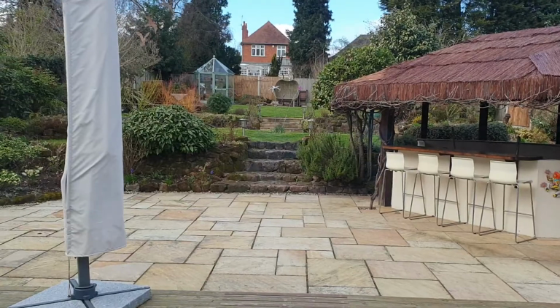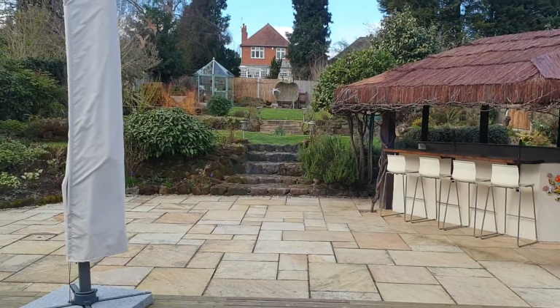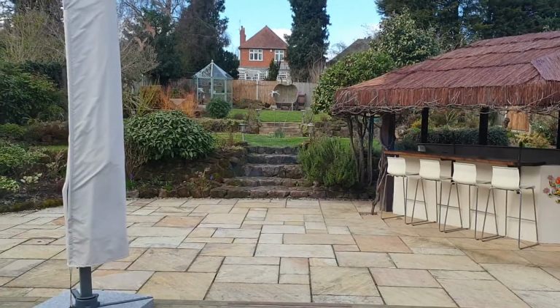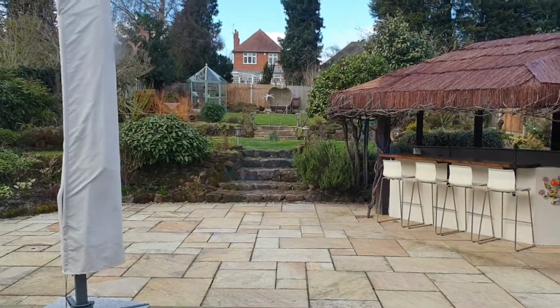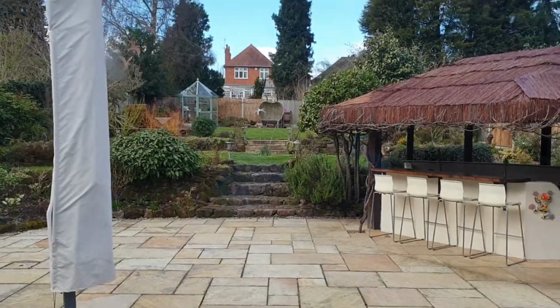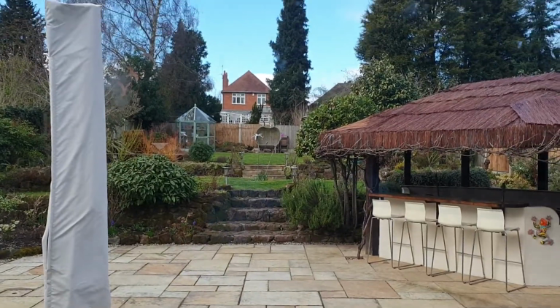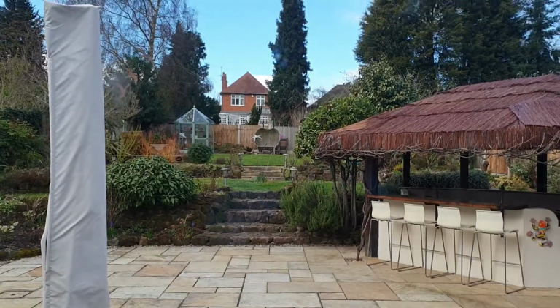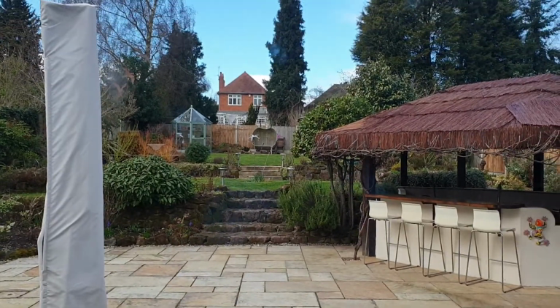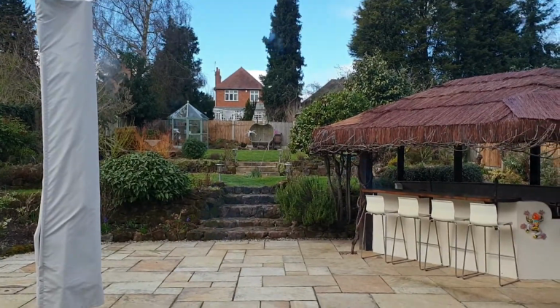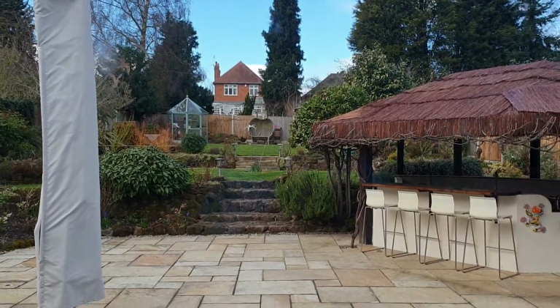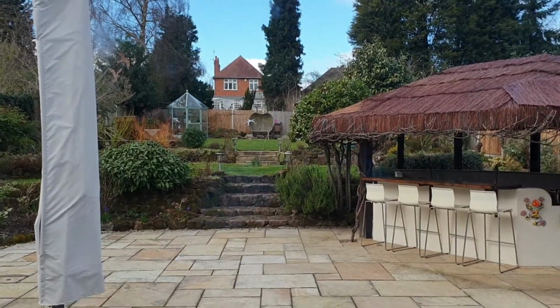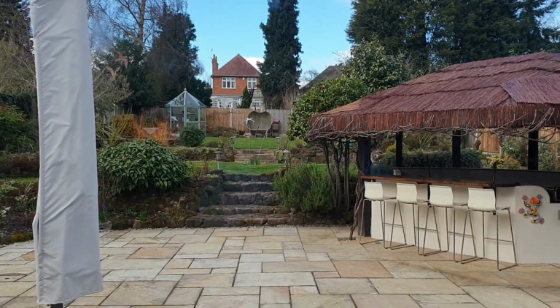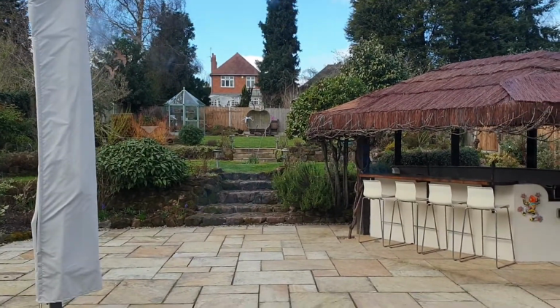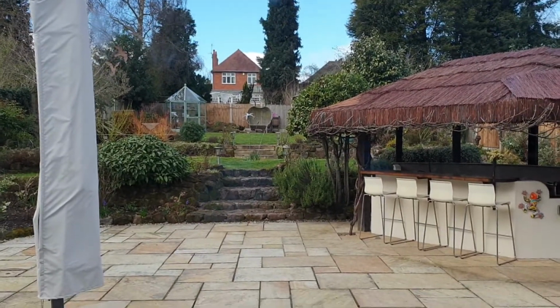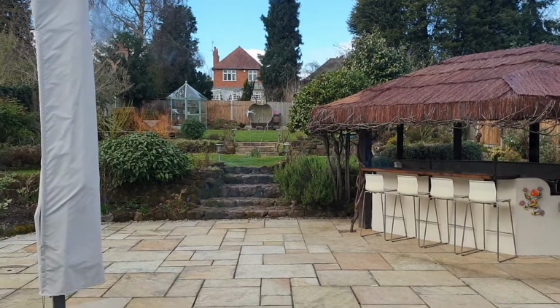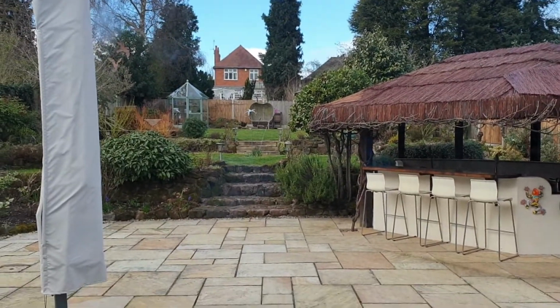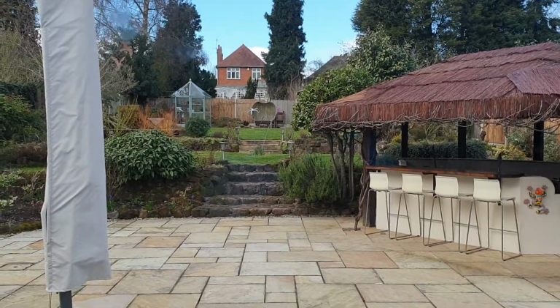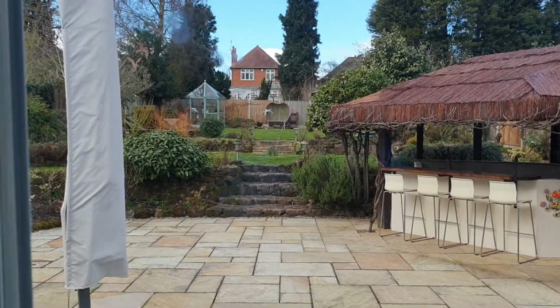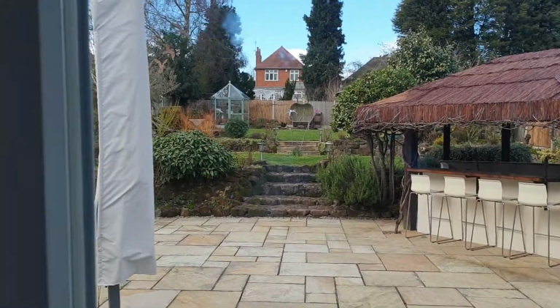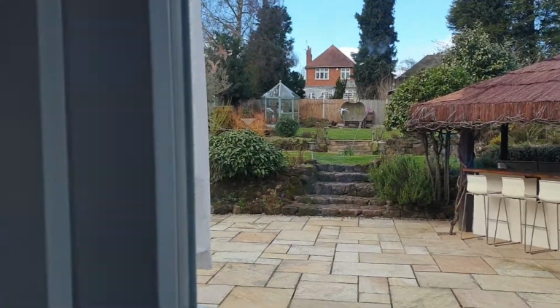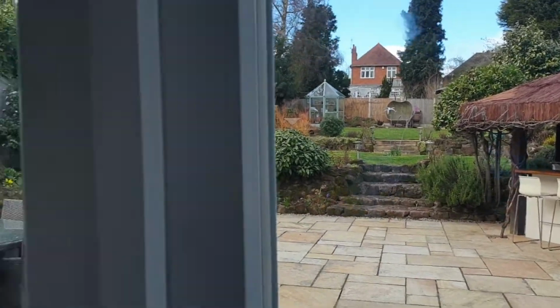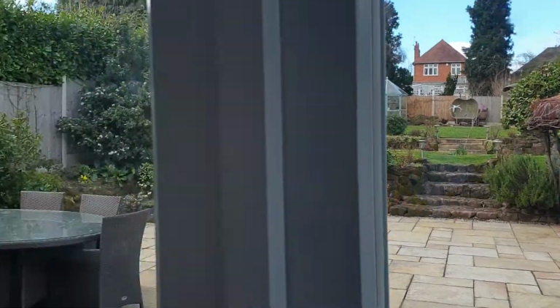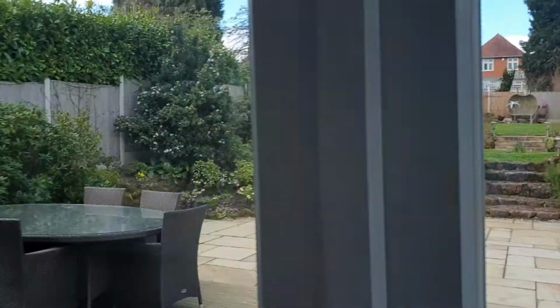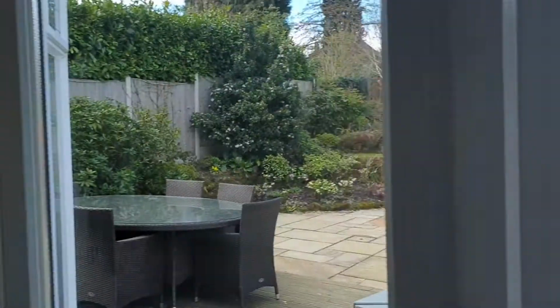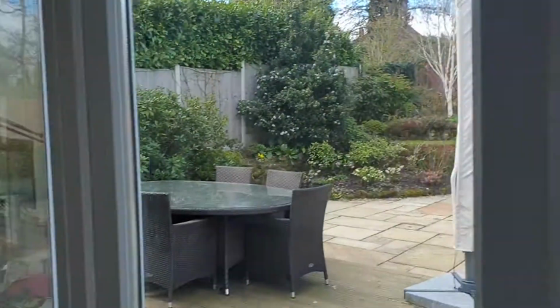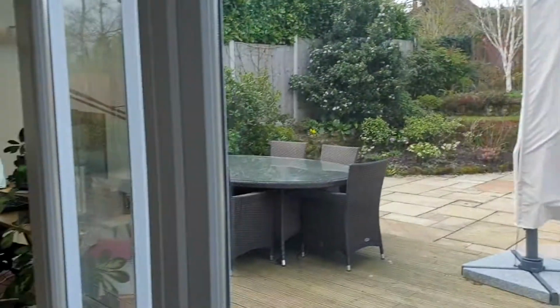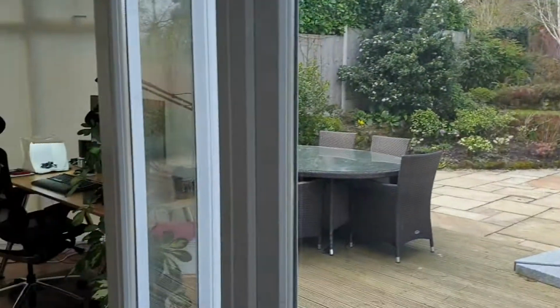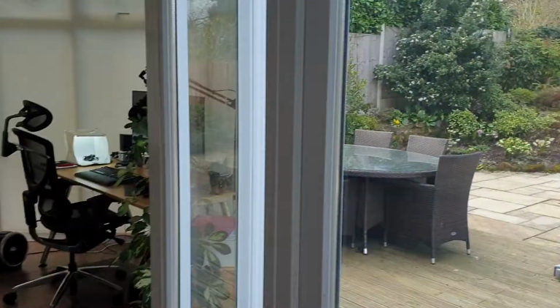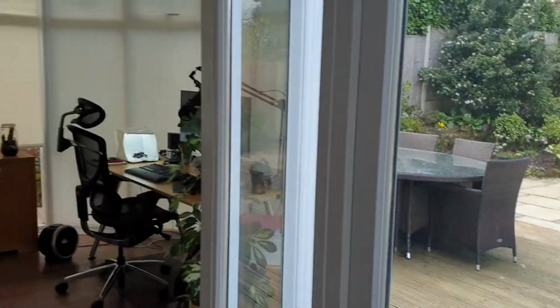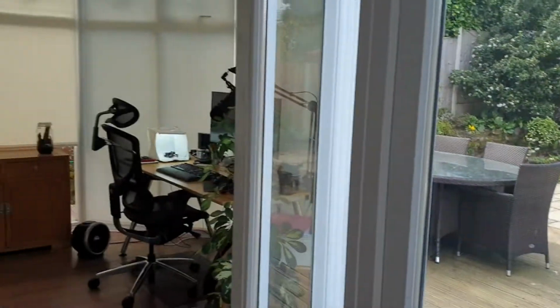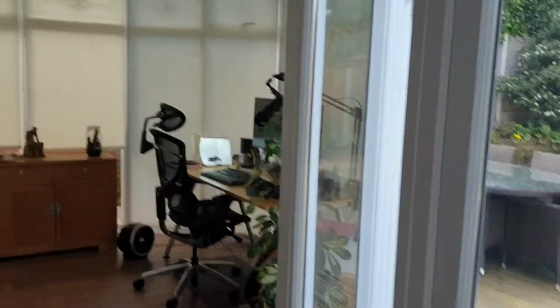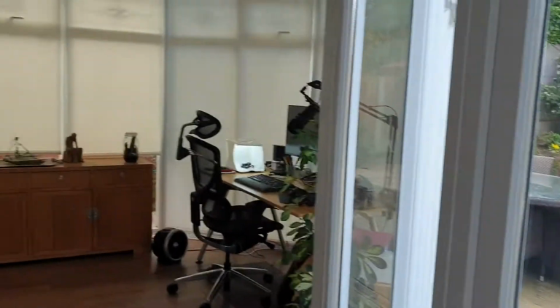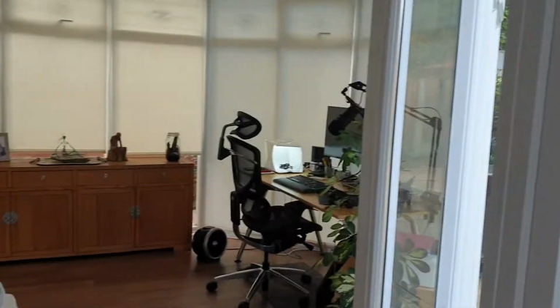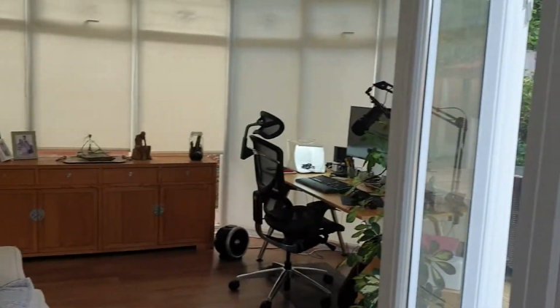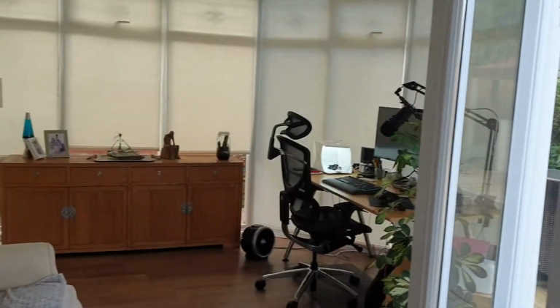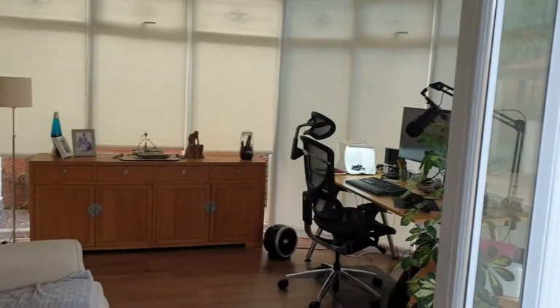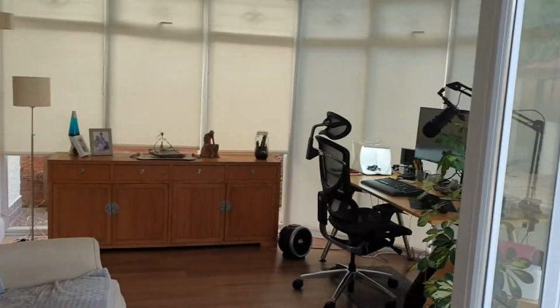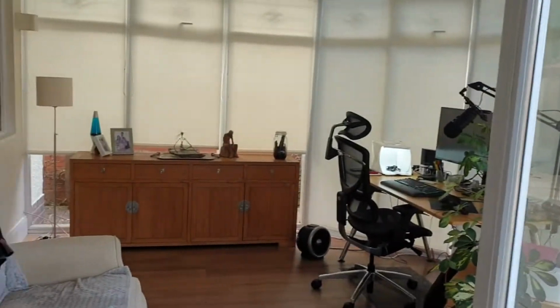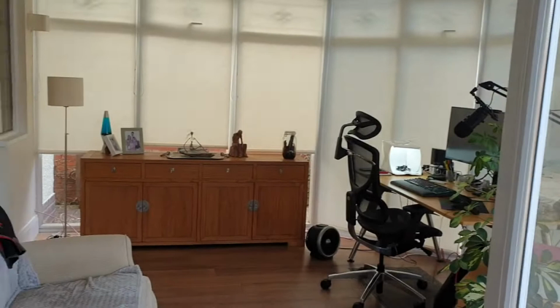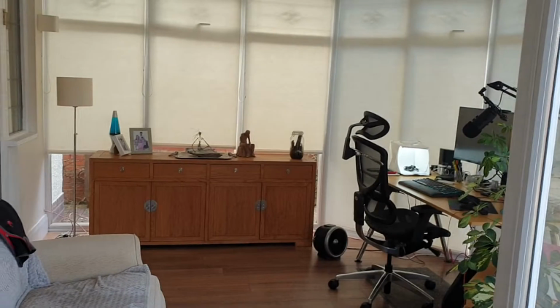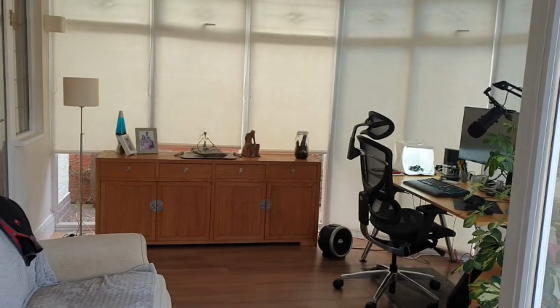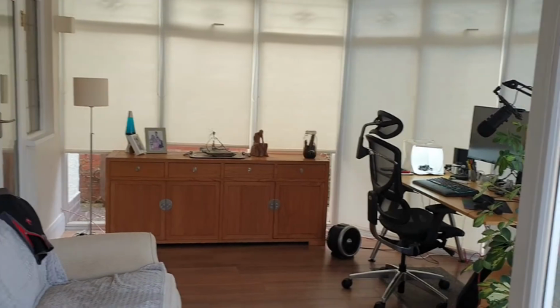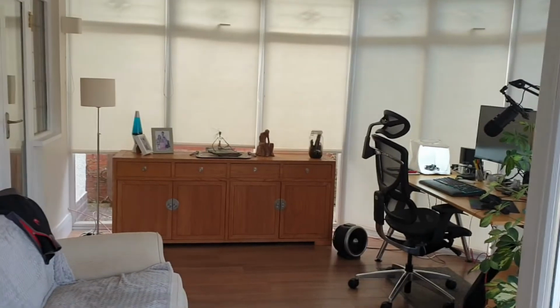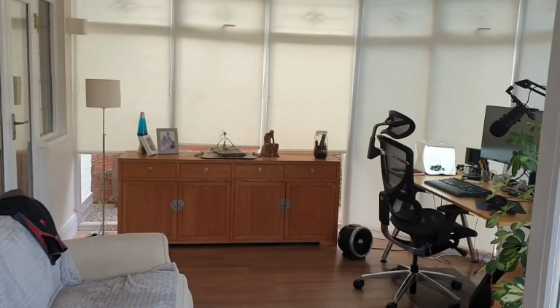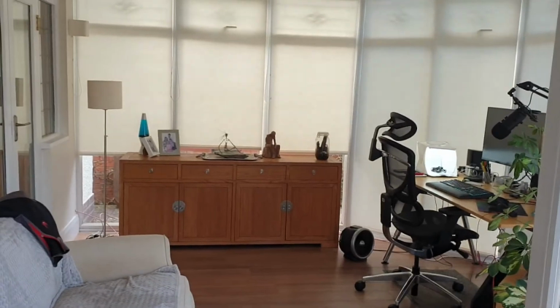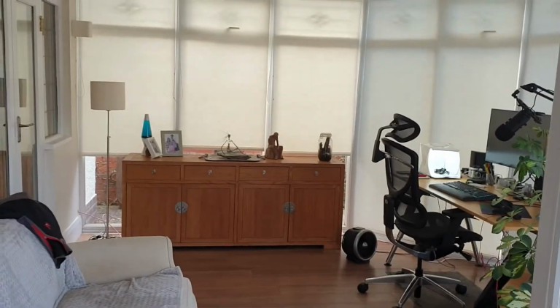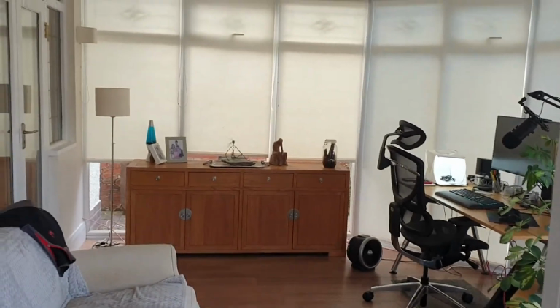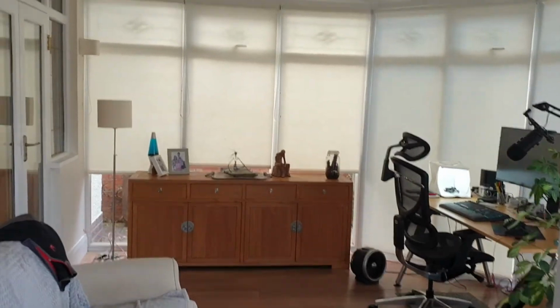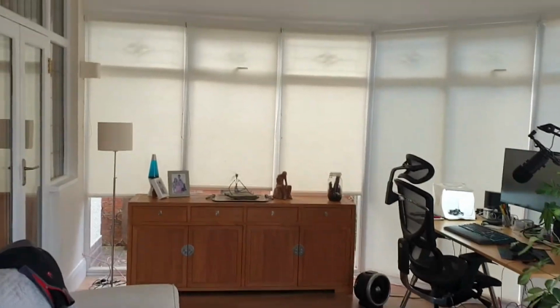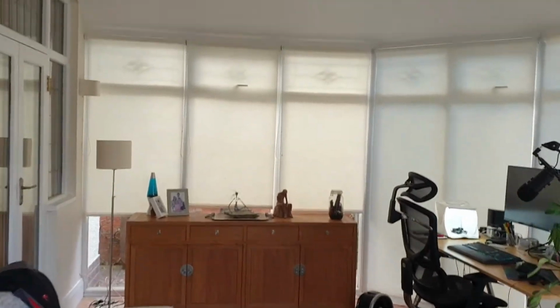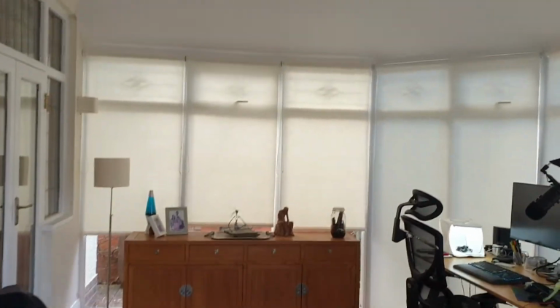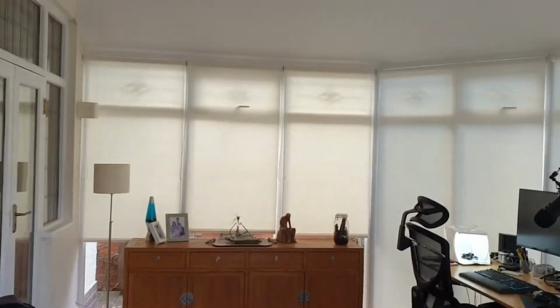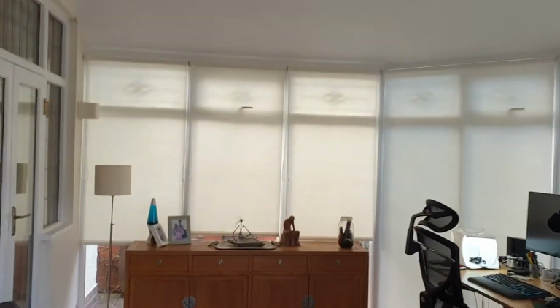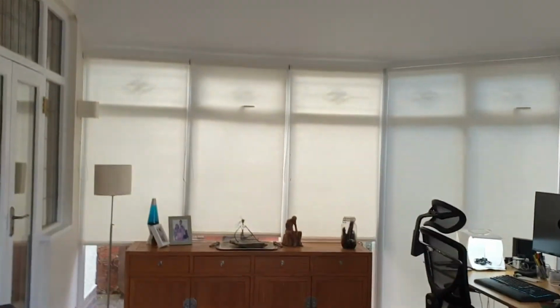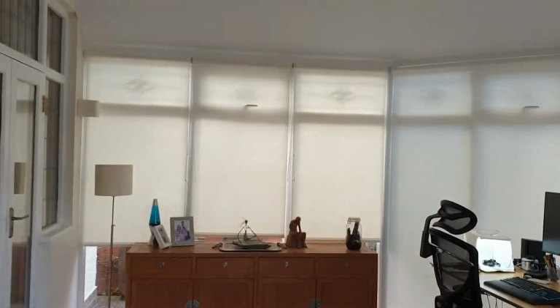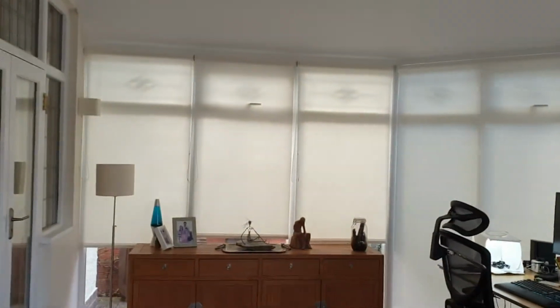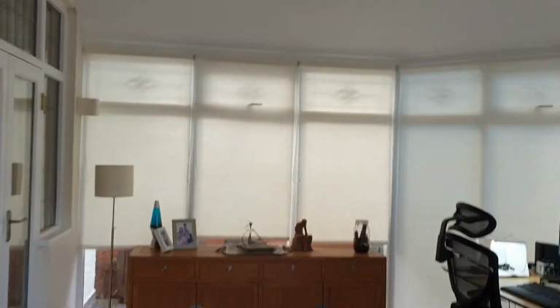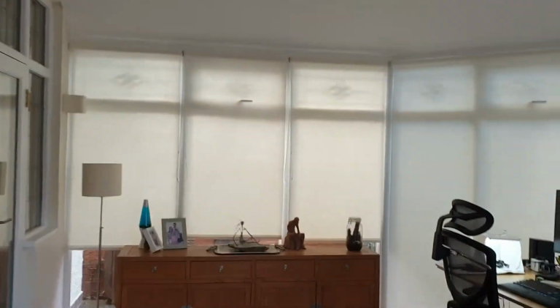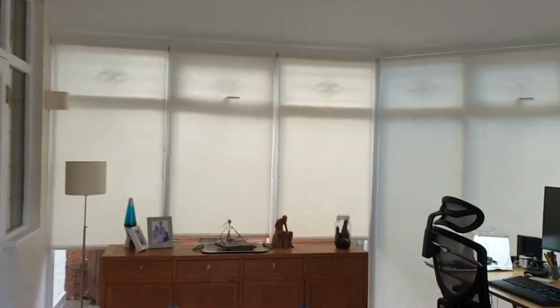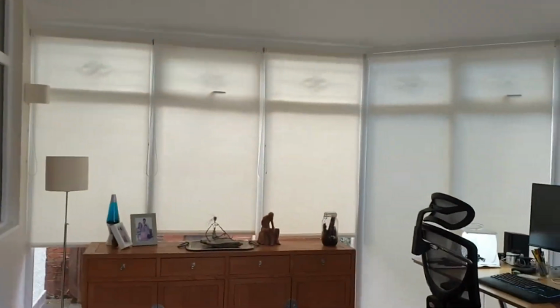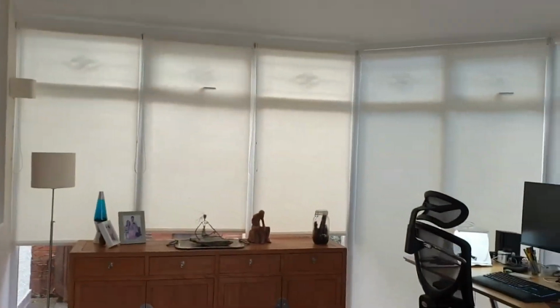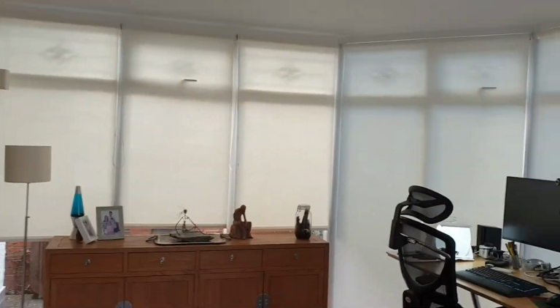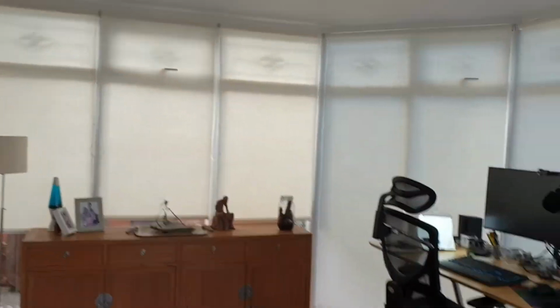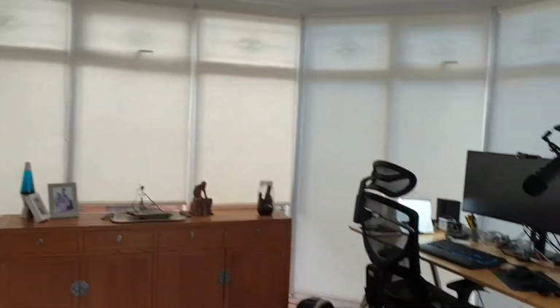We're at number six Barnett's Lane, a superb large four-bedroom detached family home.